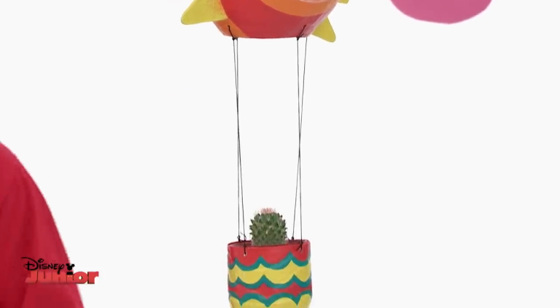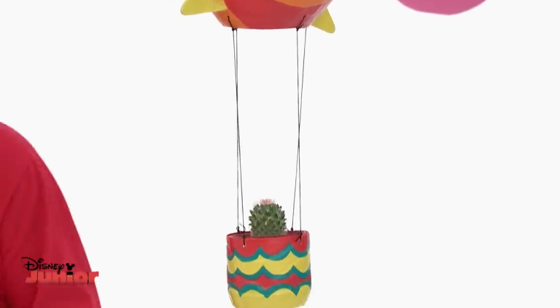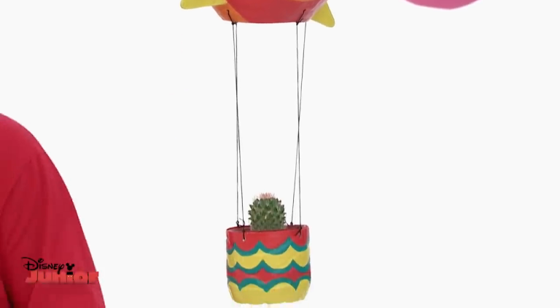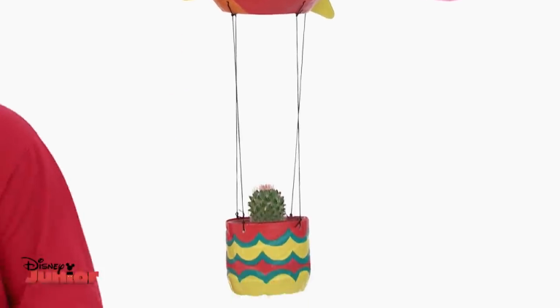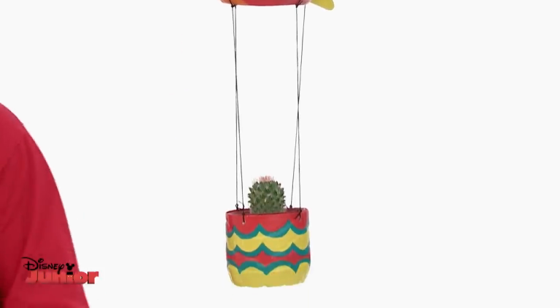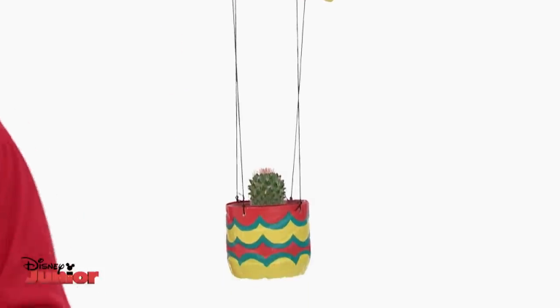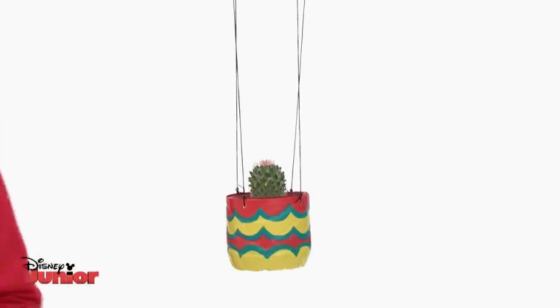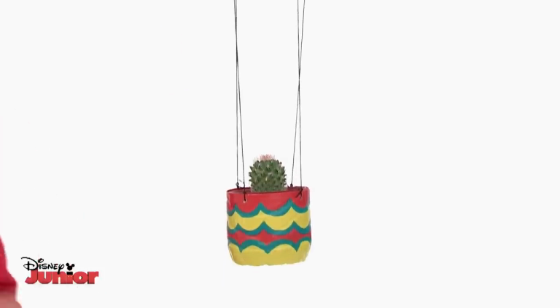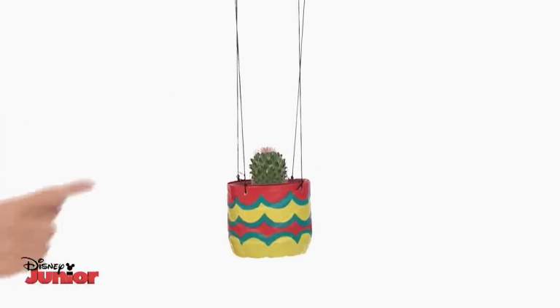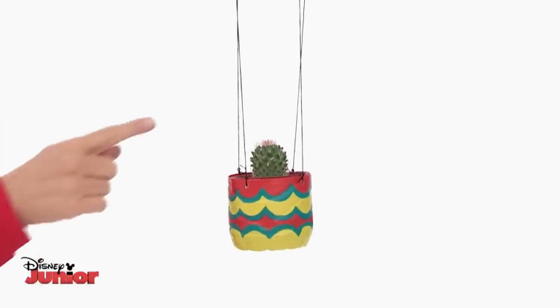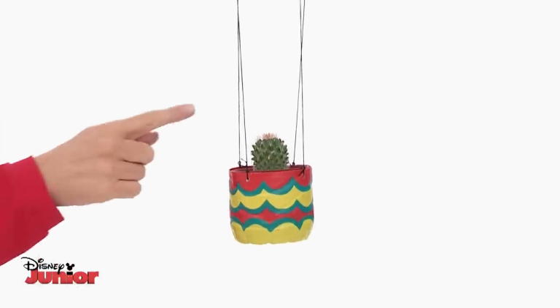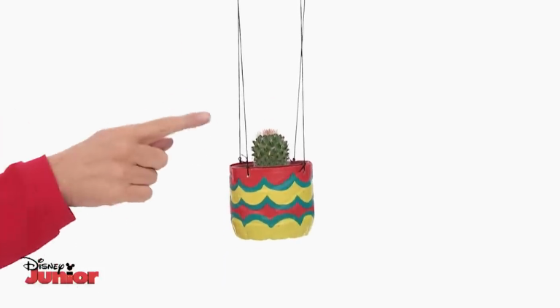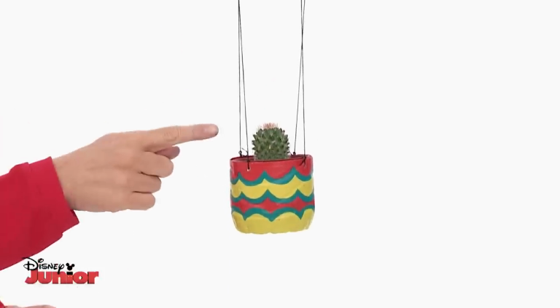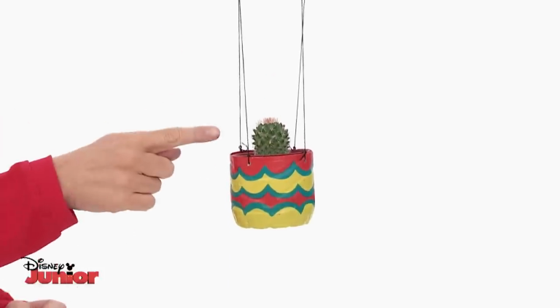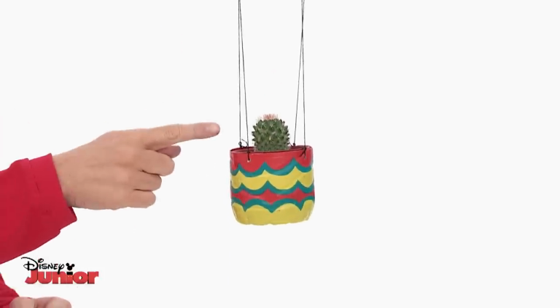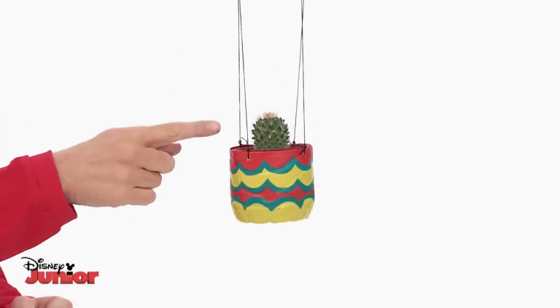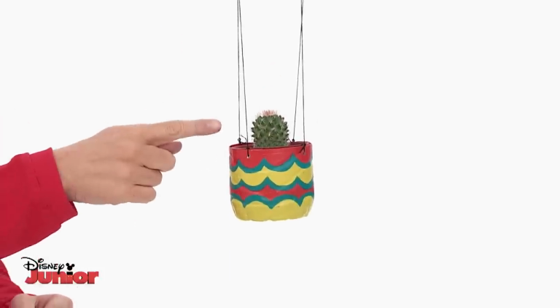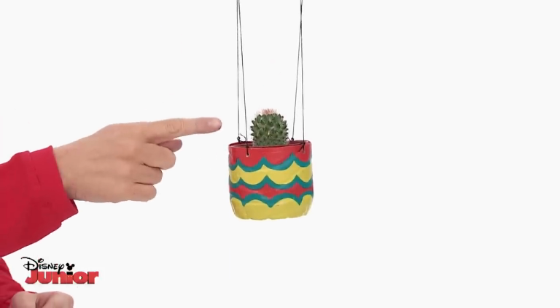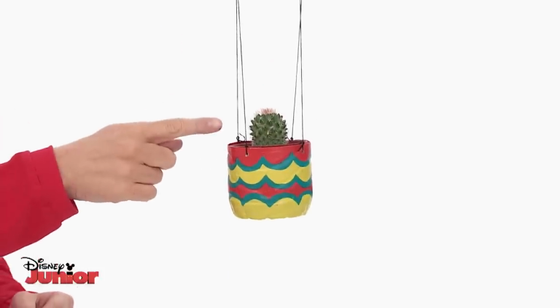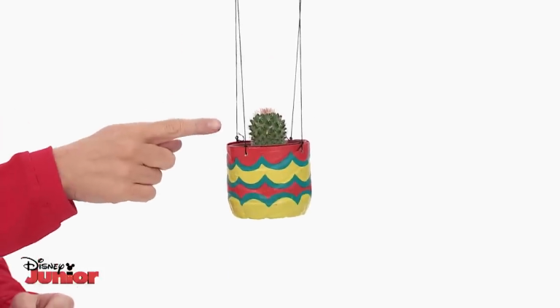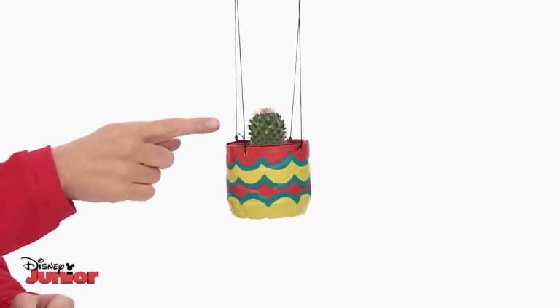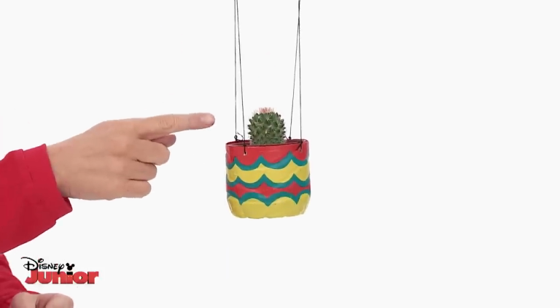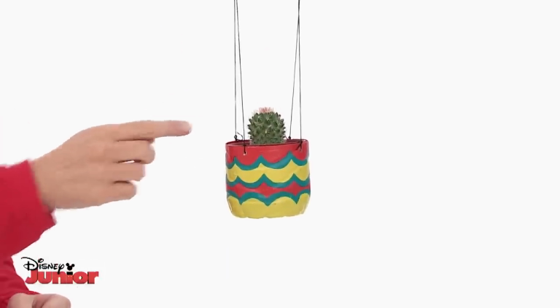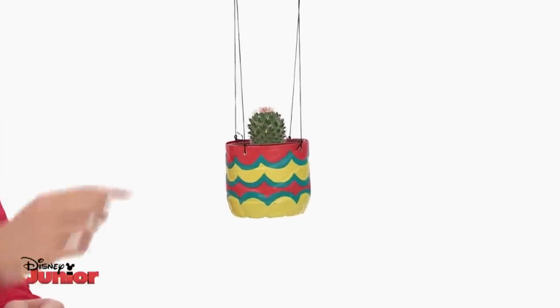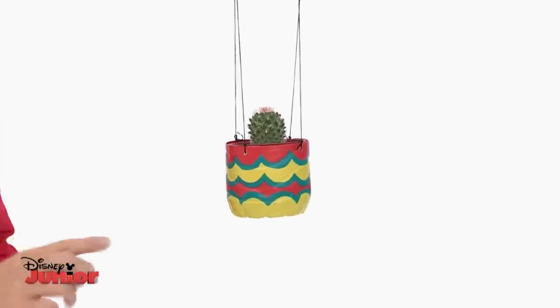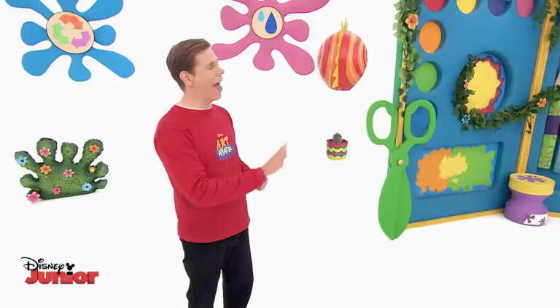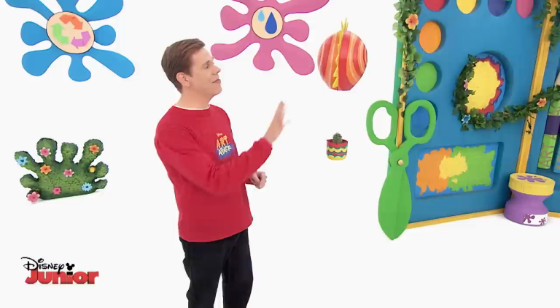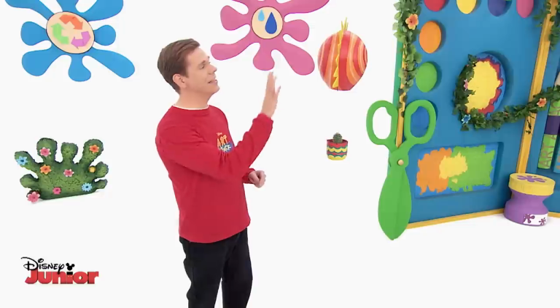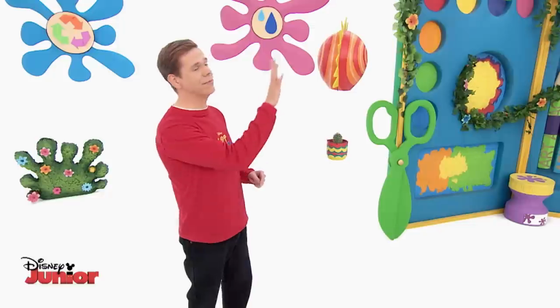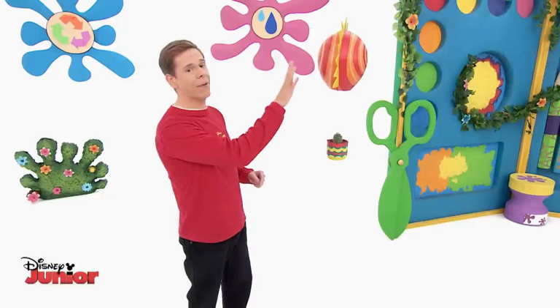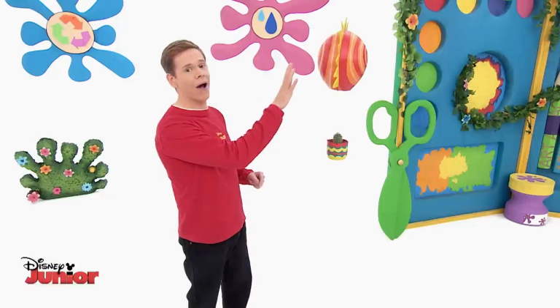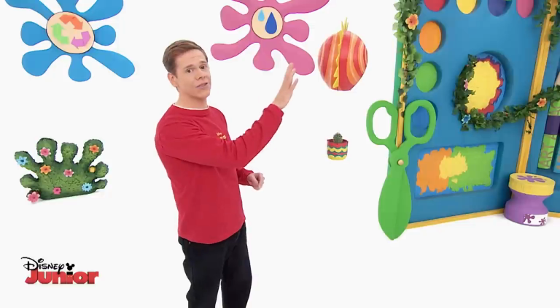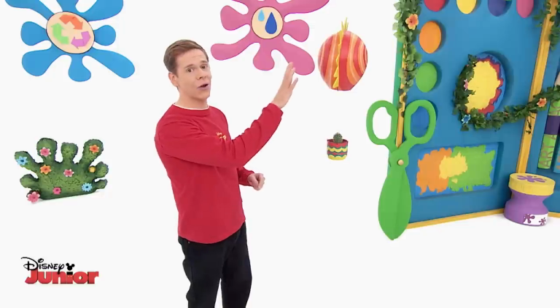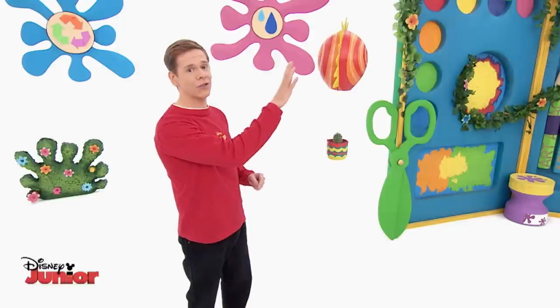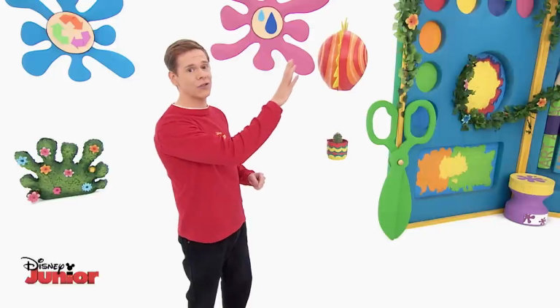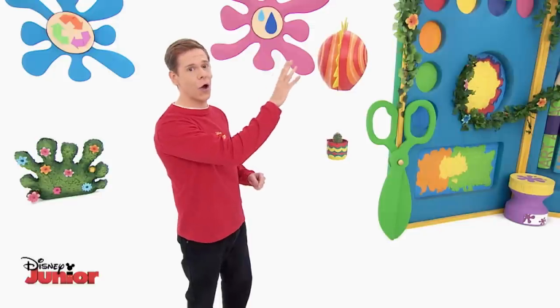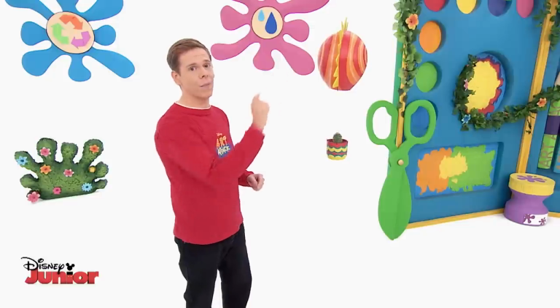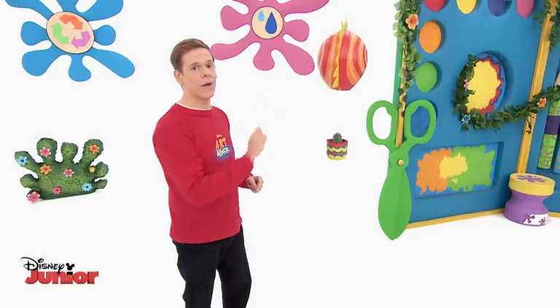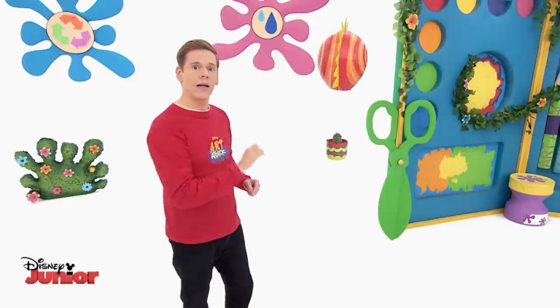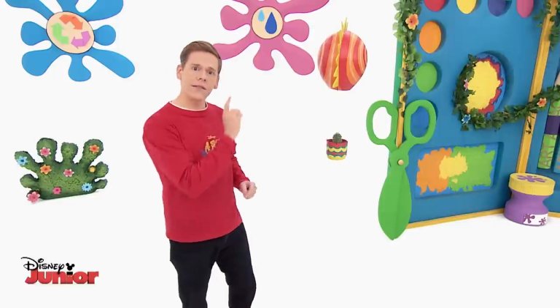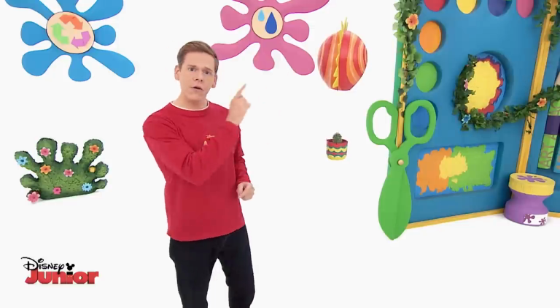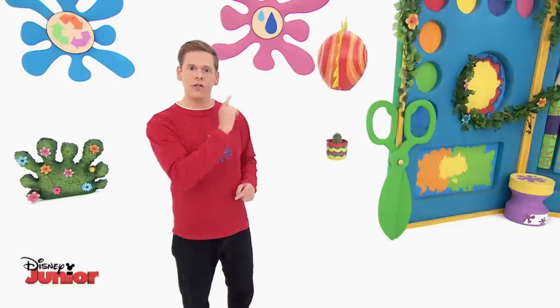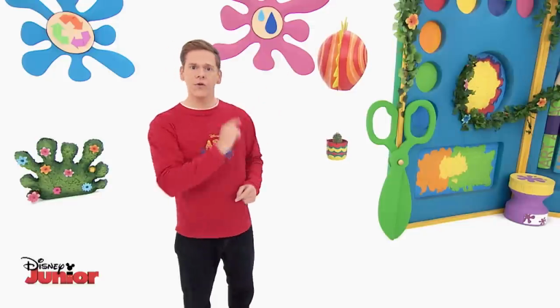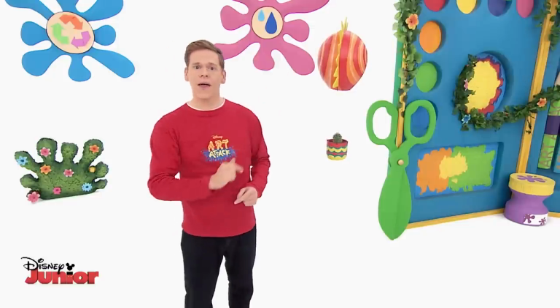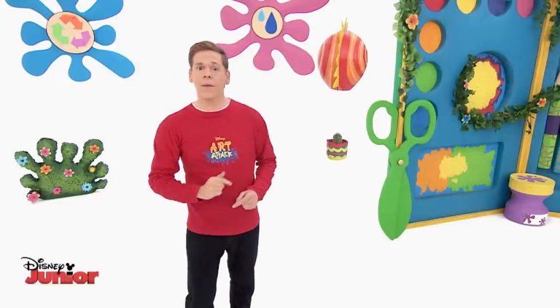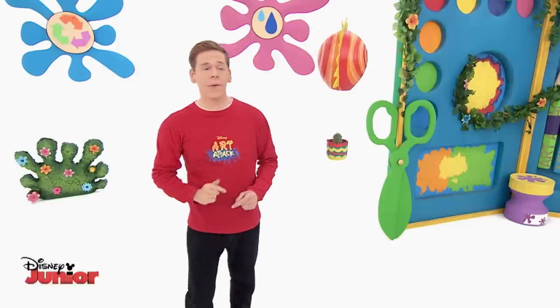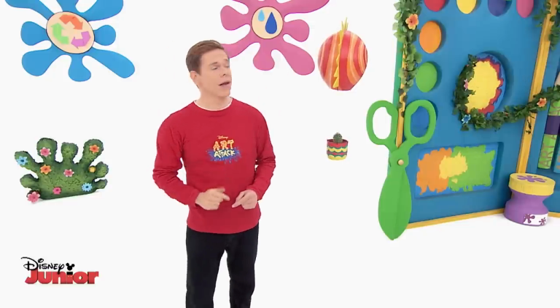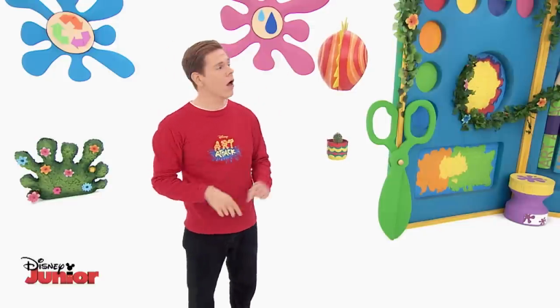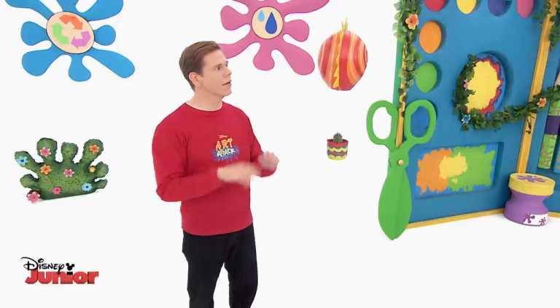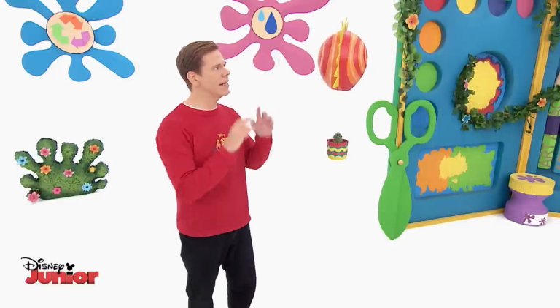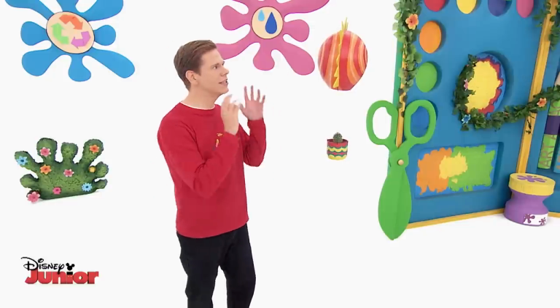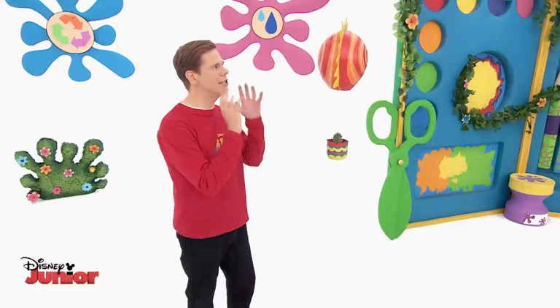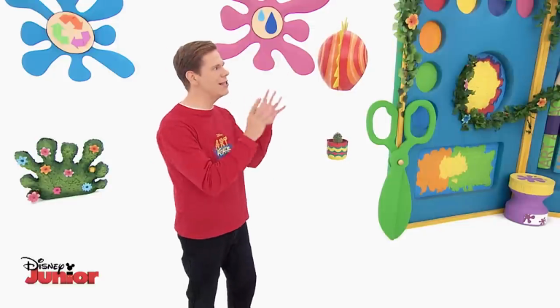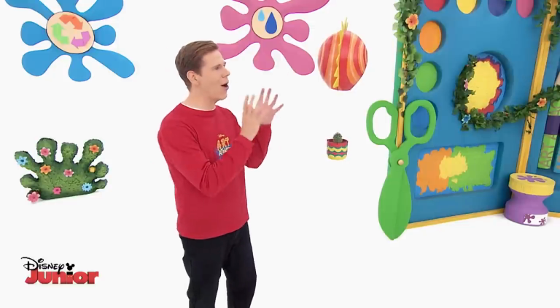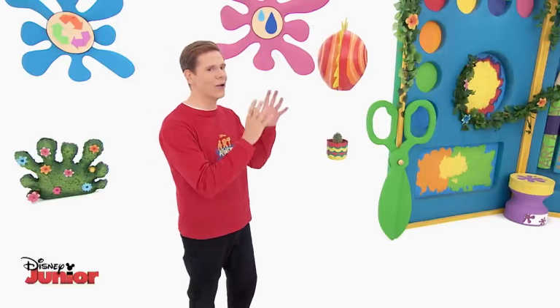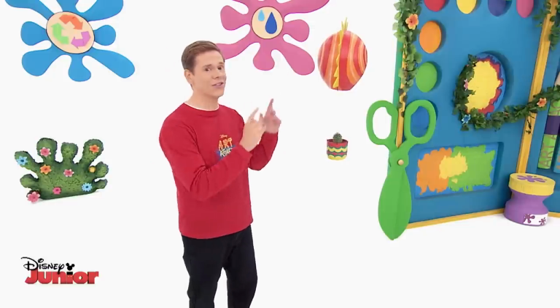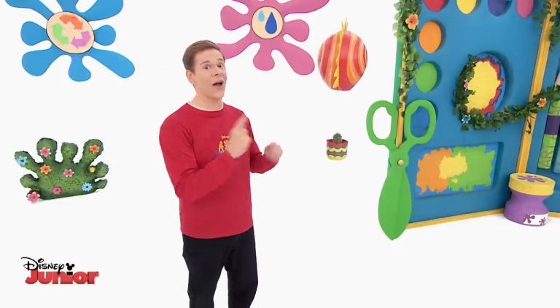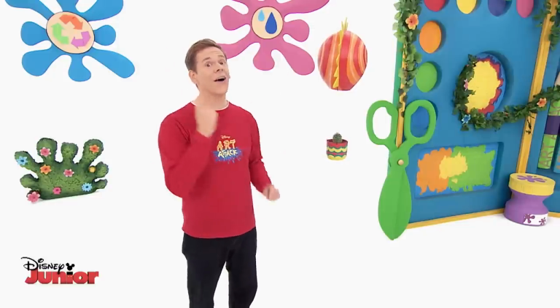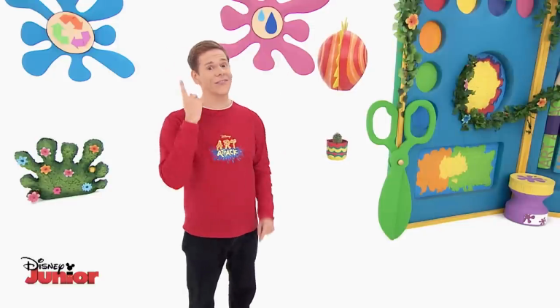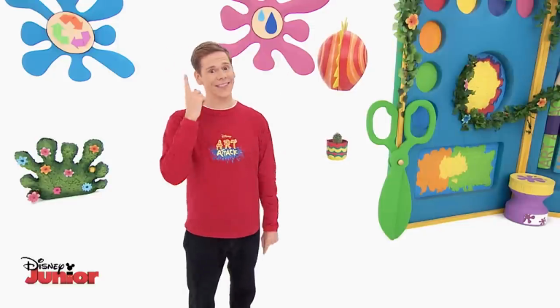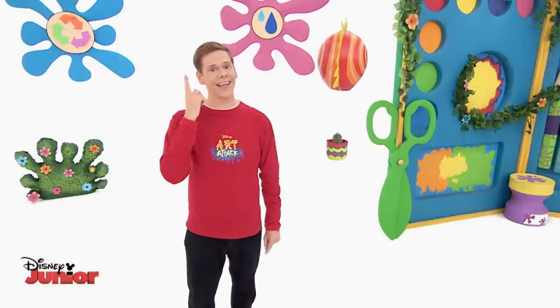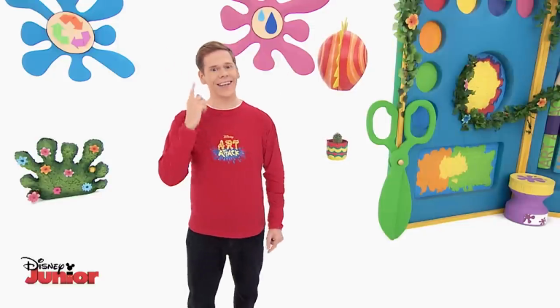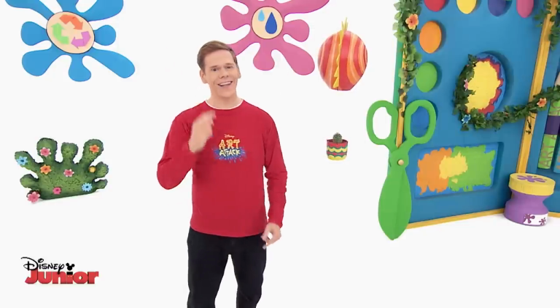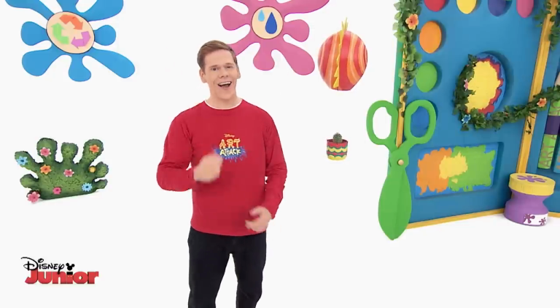You can pop your favourite plant in here, and this part on top tells you that the plant needs lots of sunlight.